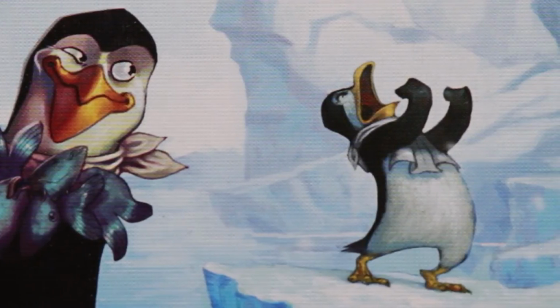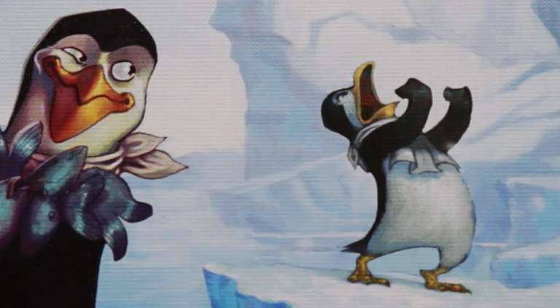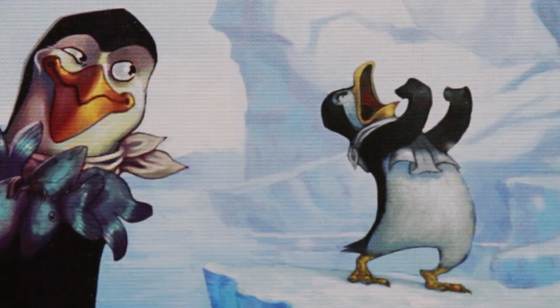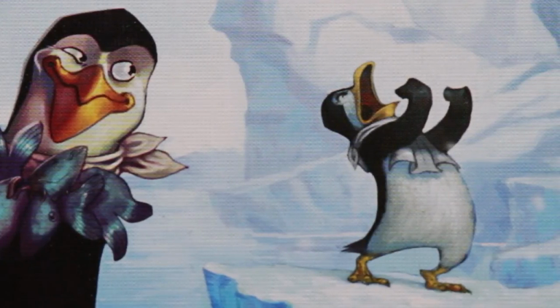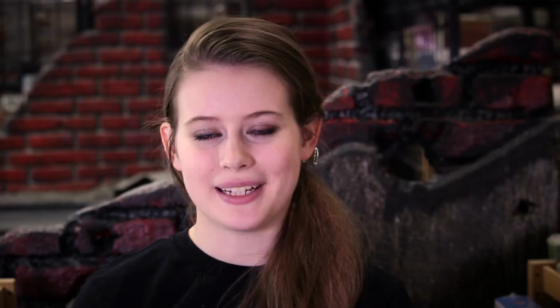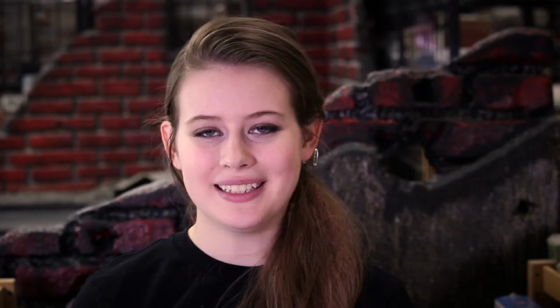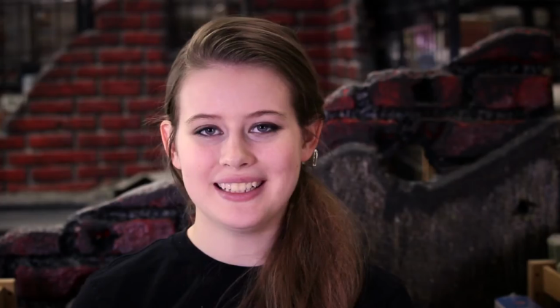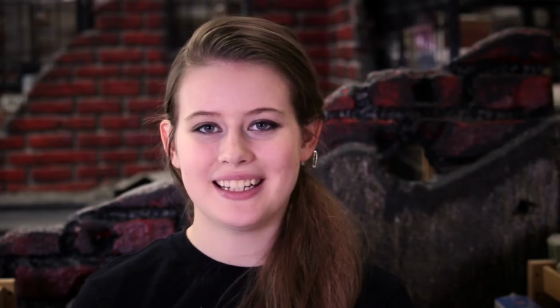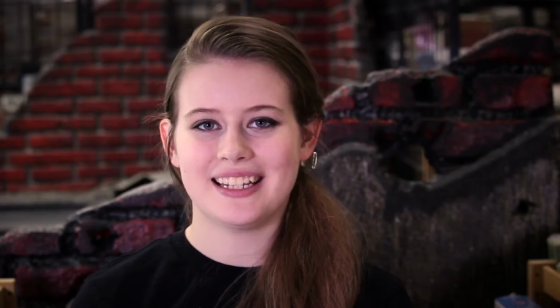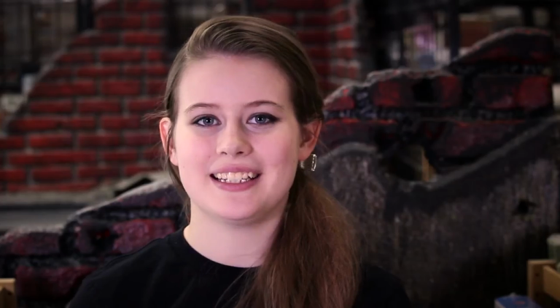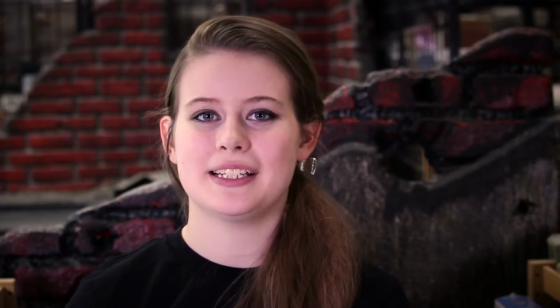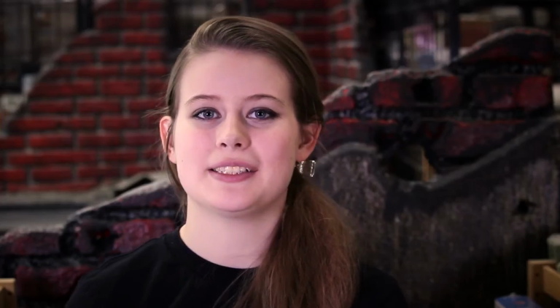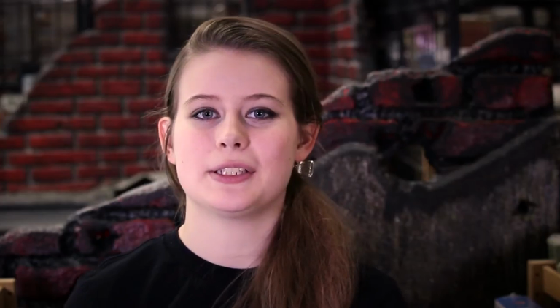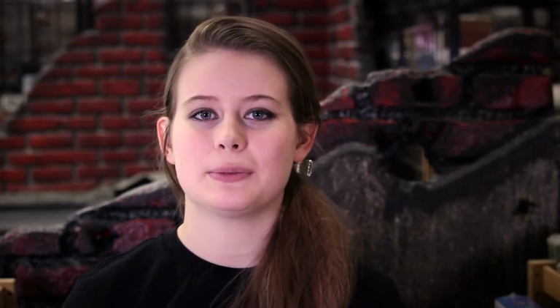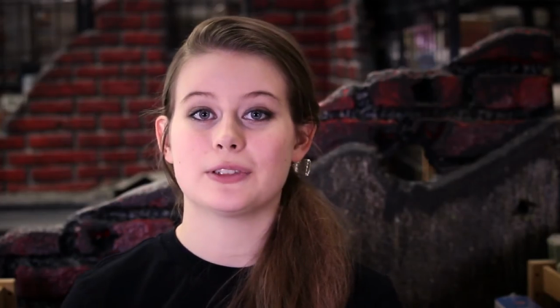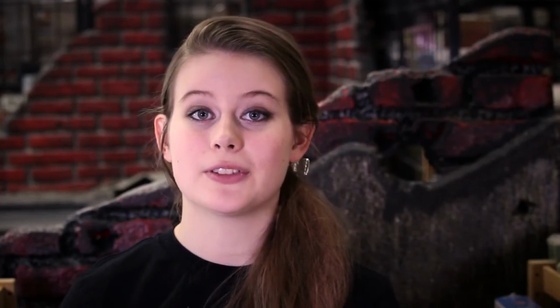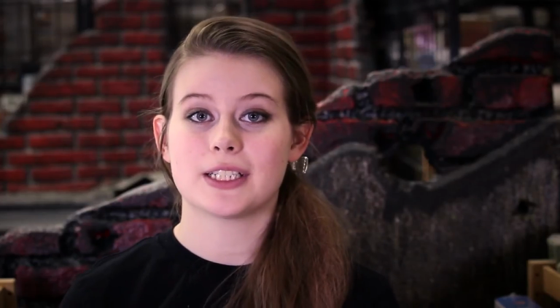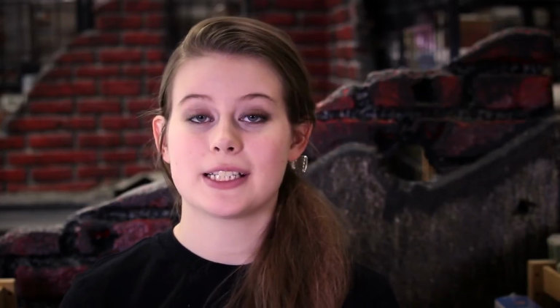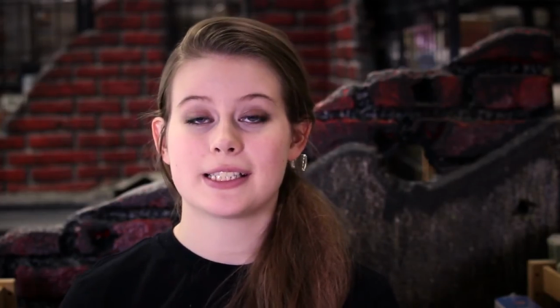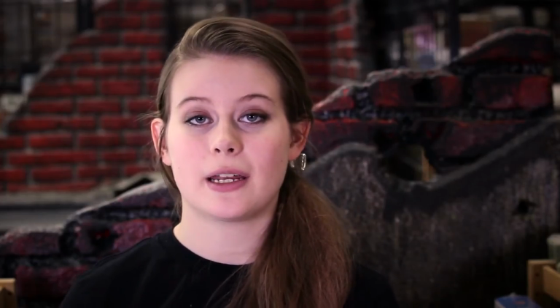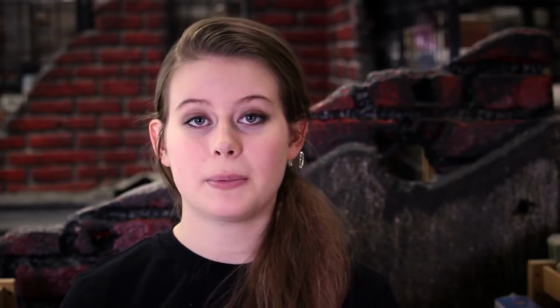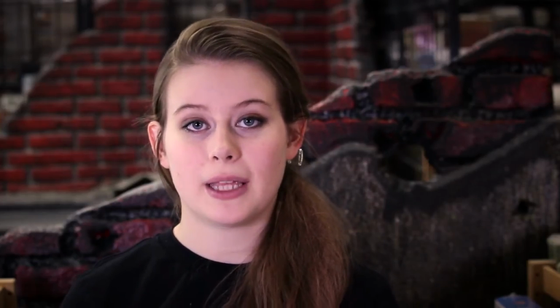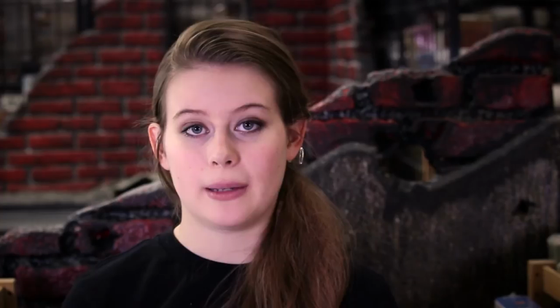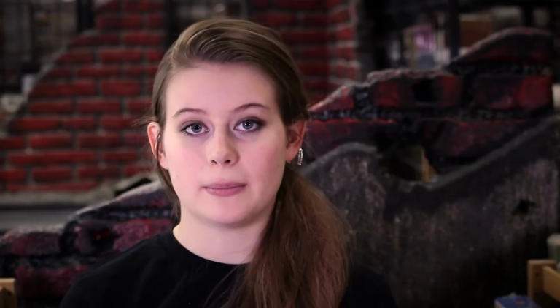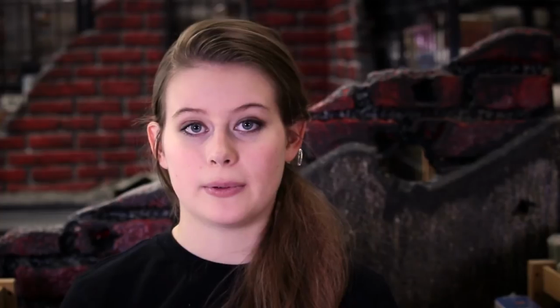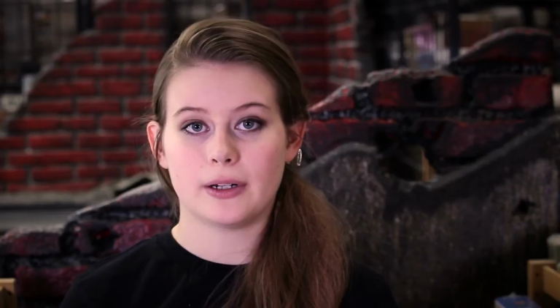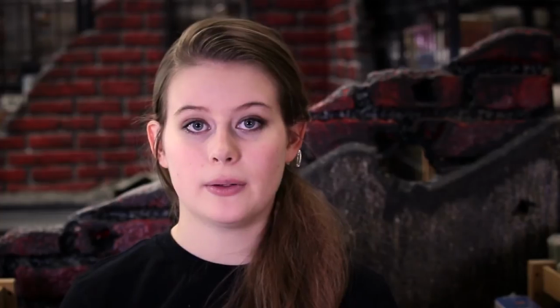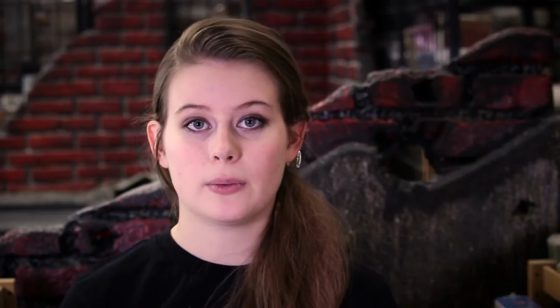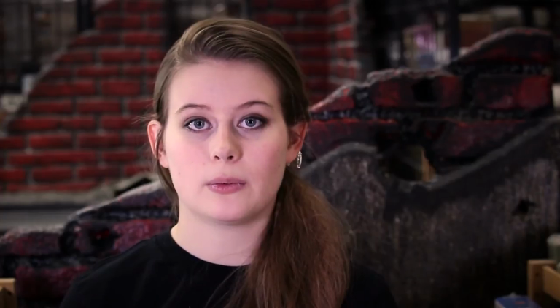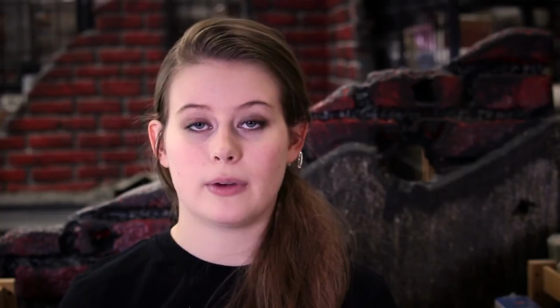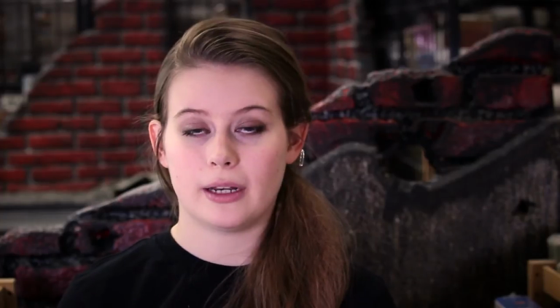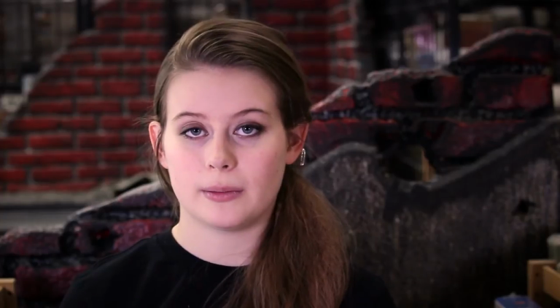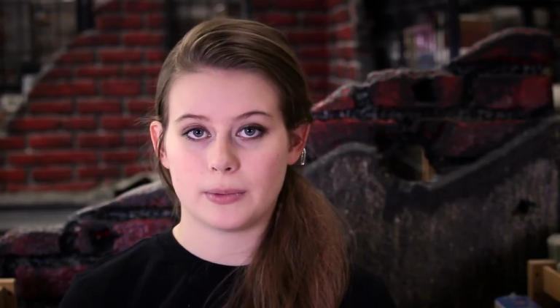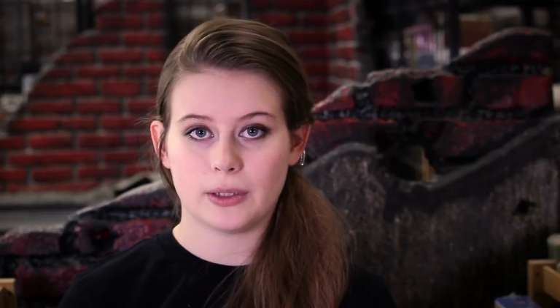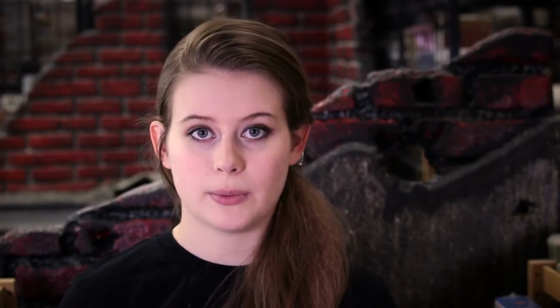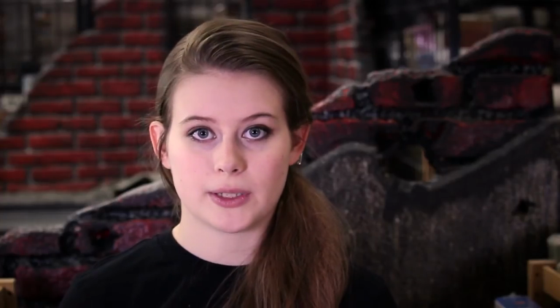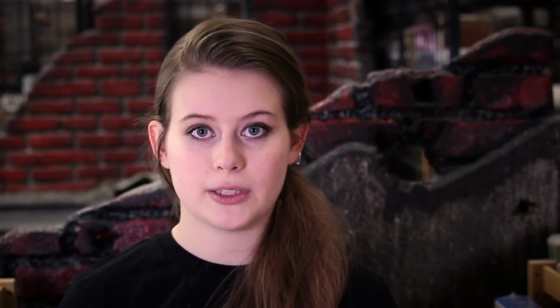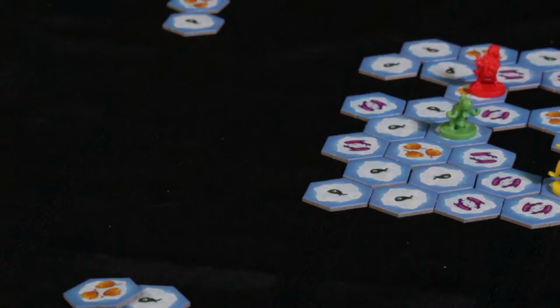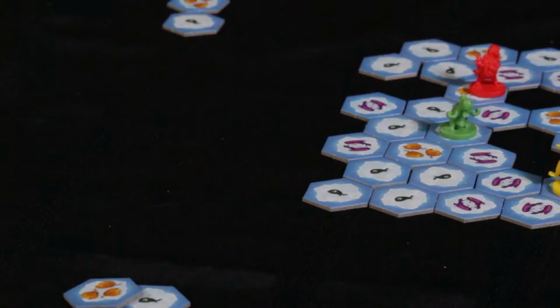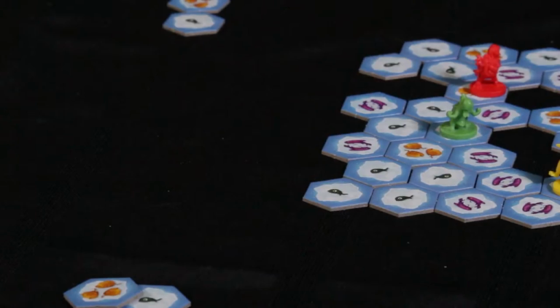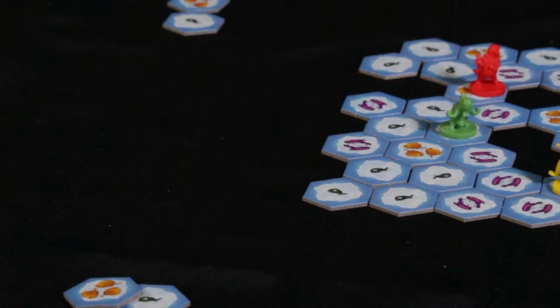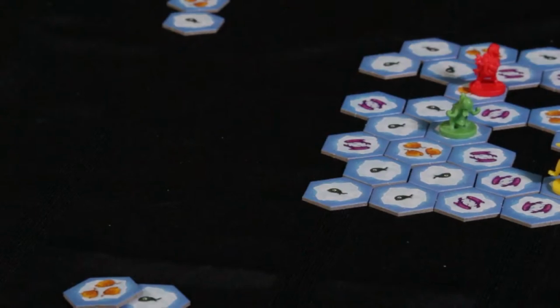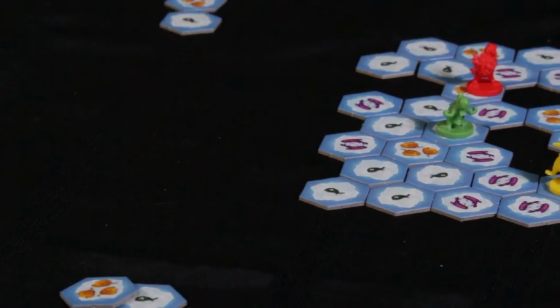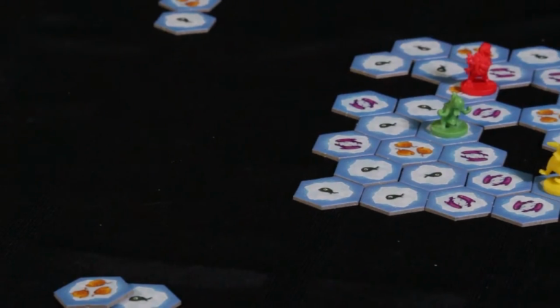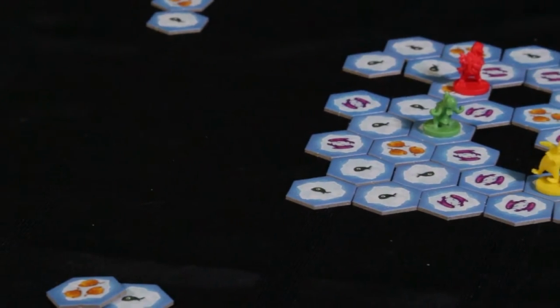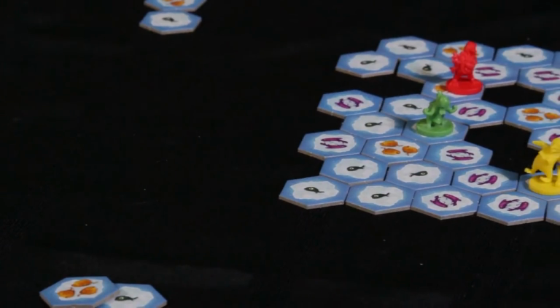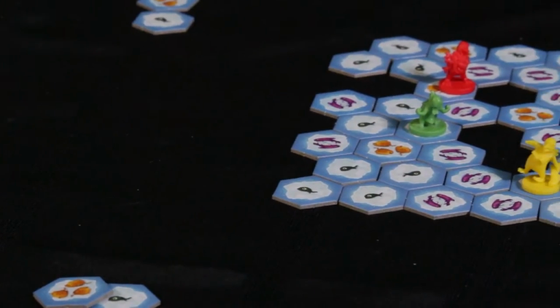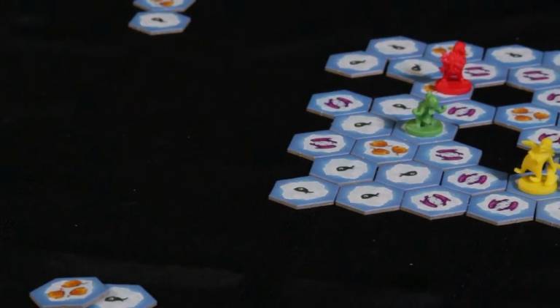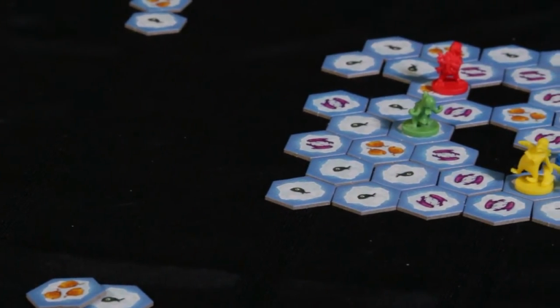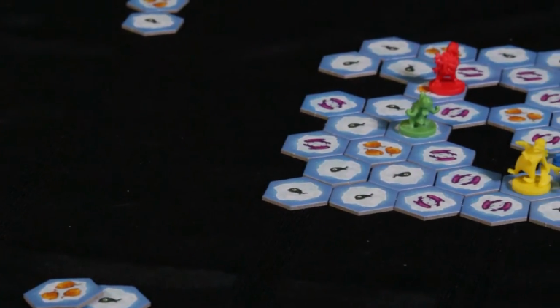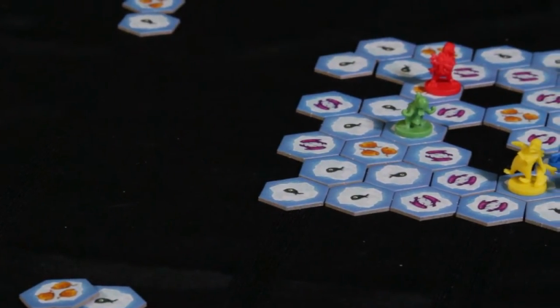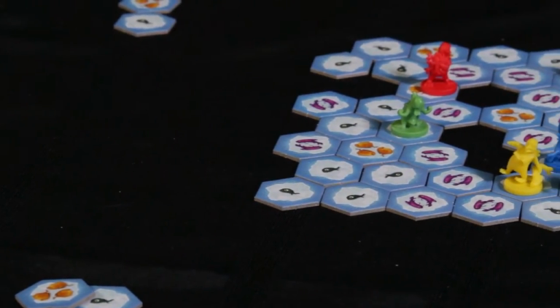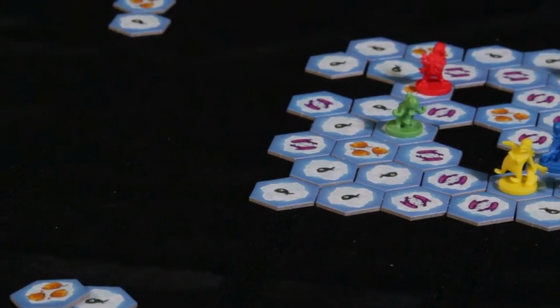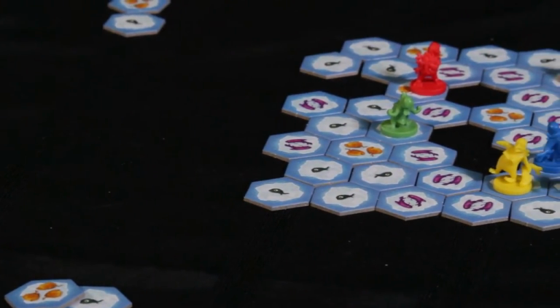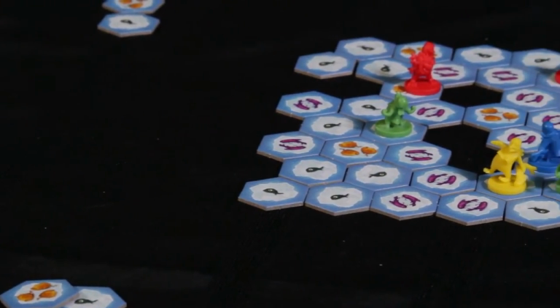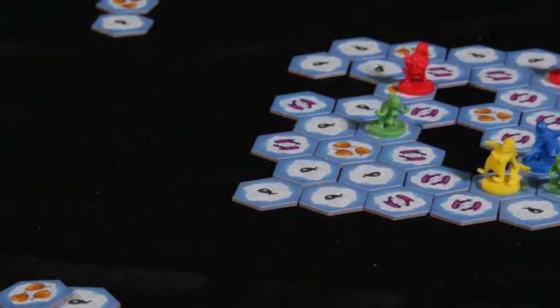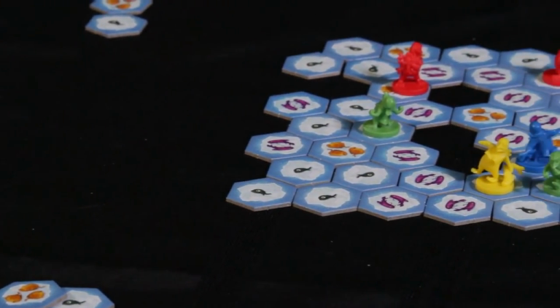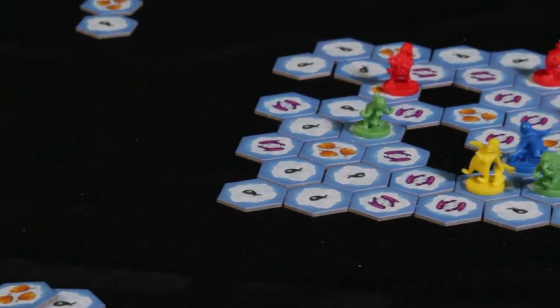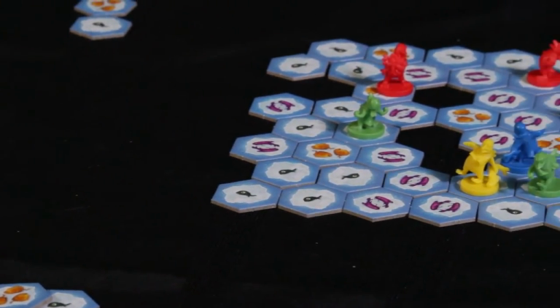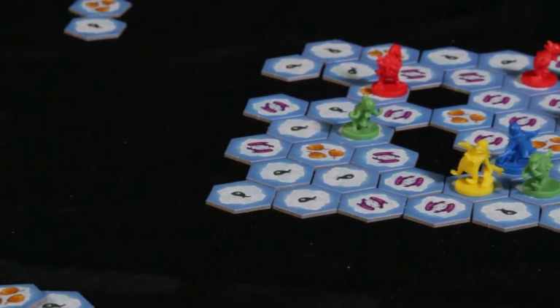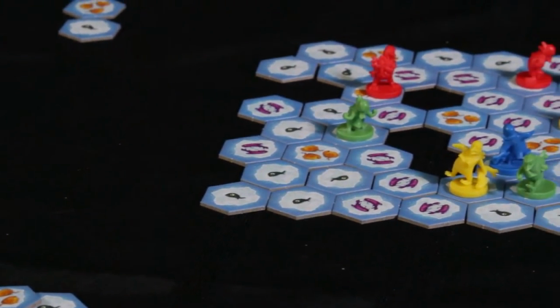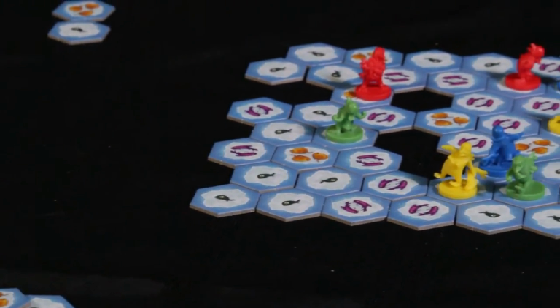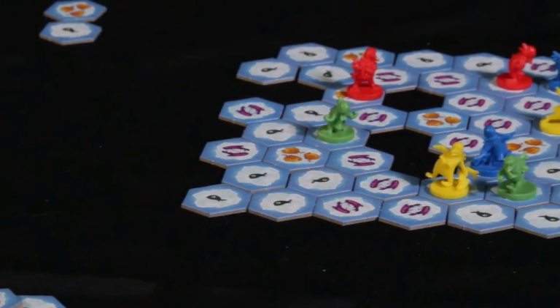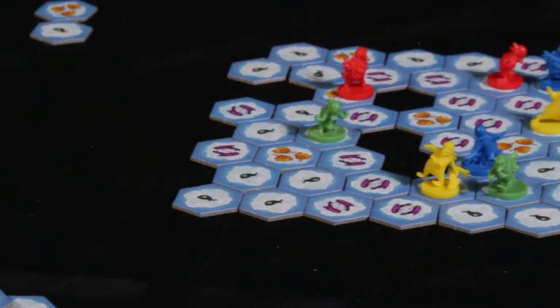How you play is you will first set up the game board randomly with the different fish tiles. There's ones with one, two, or three fish on them.